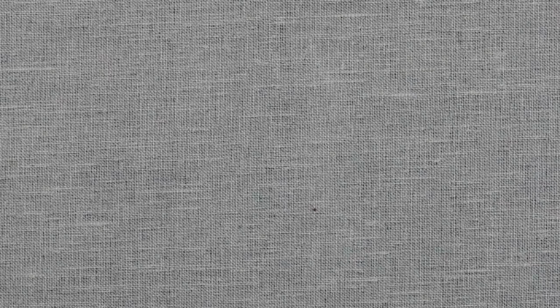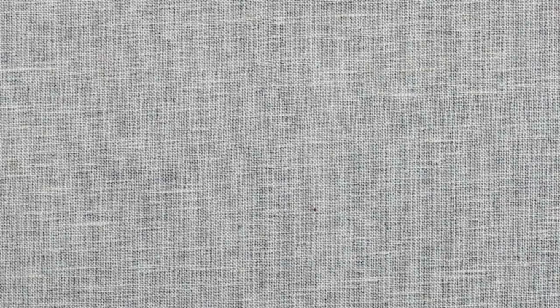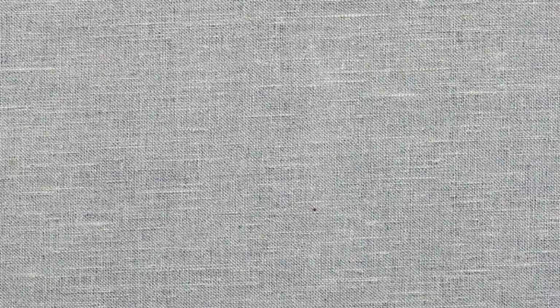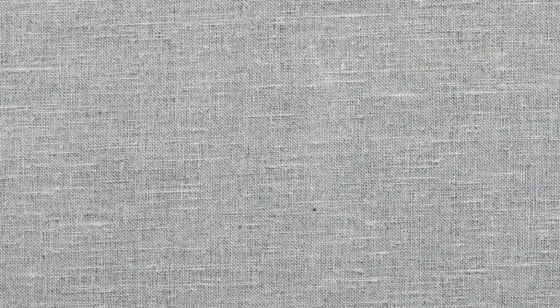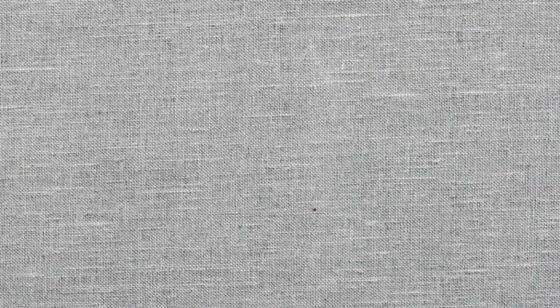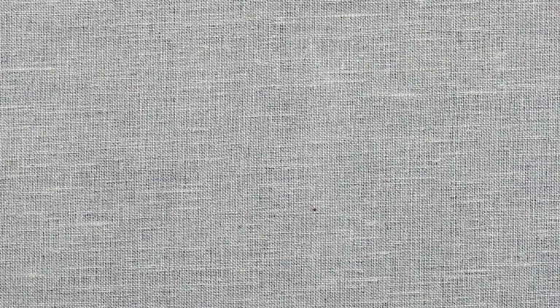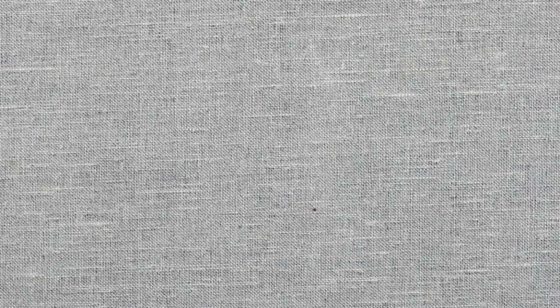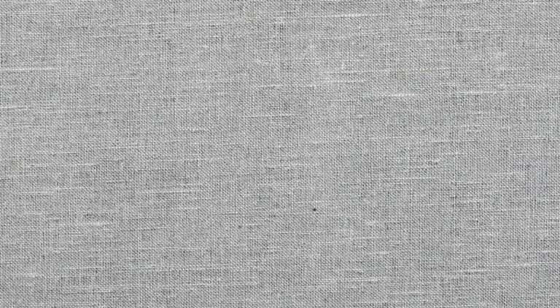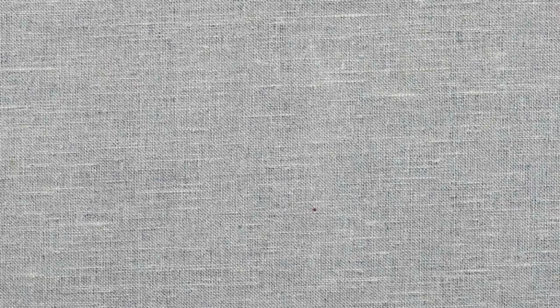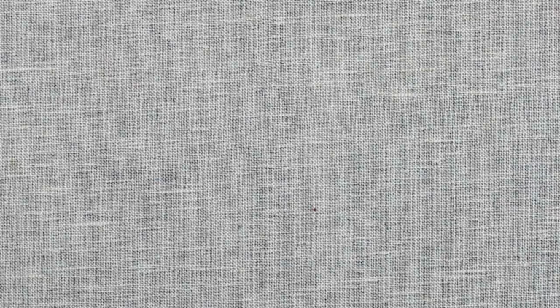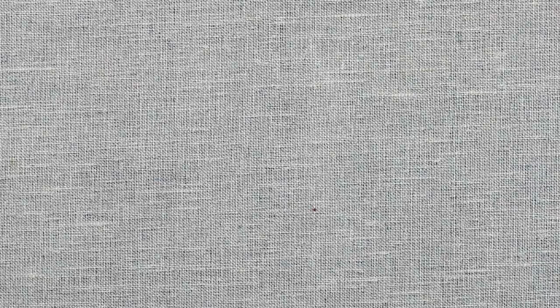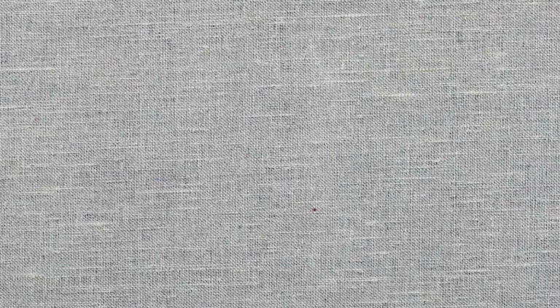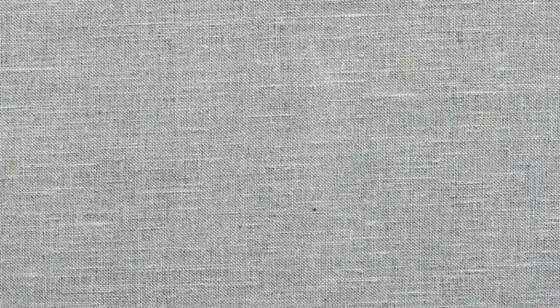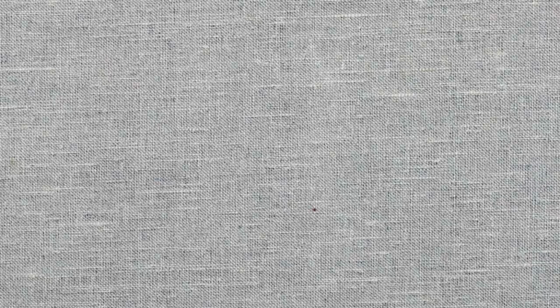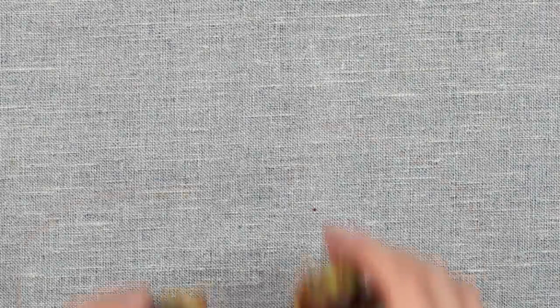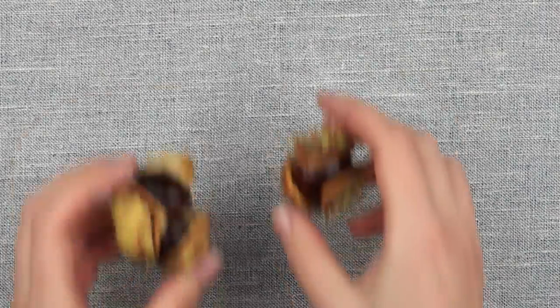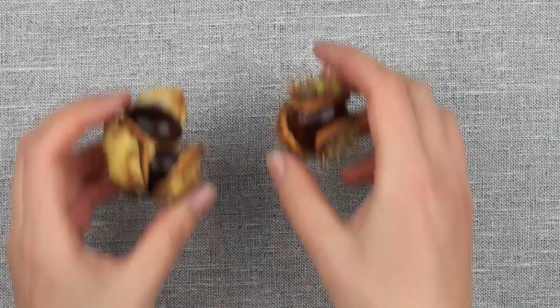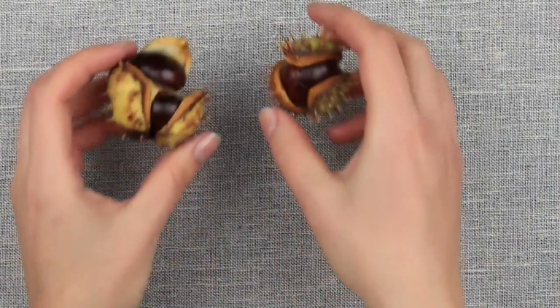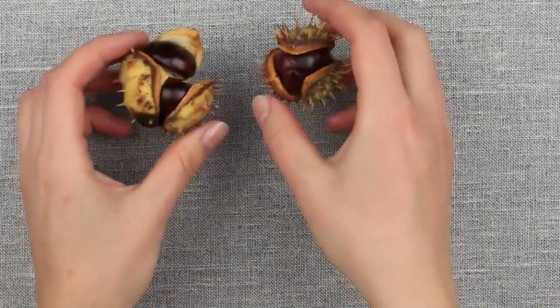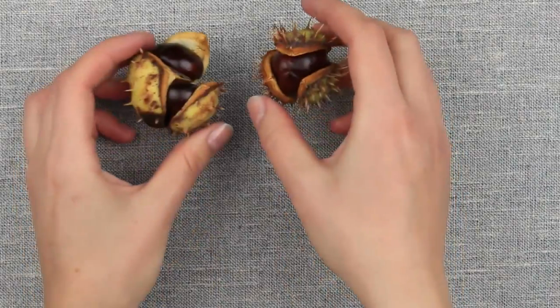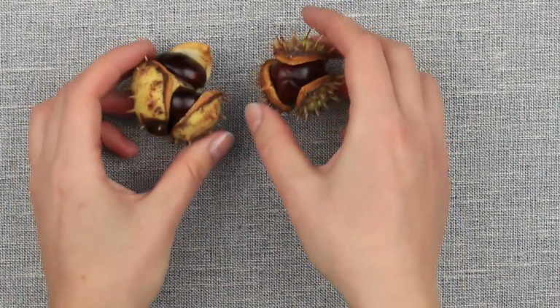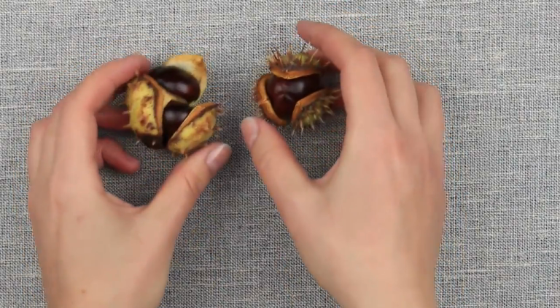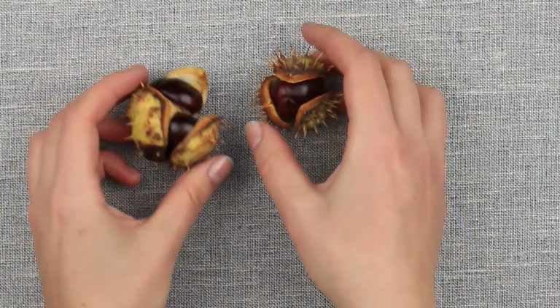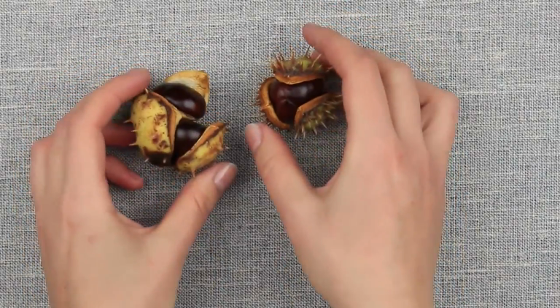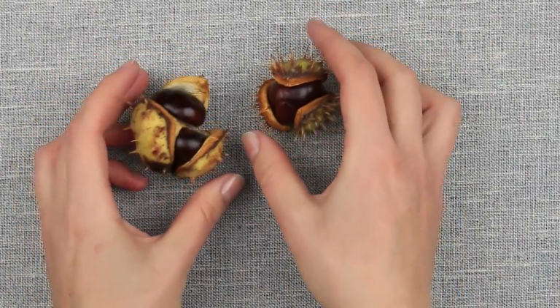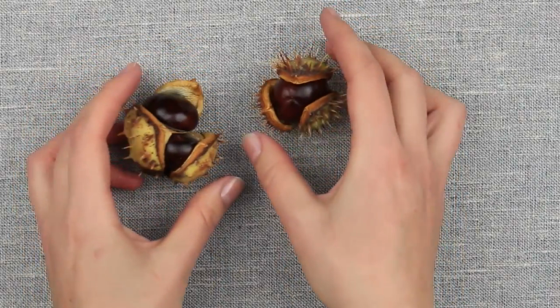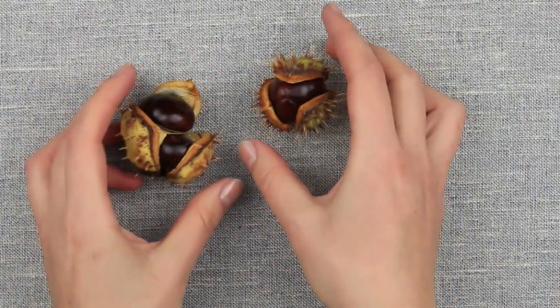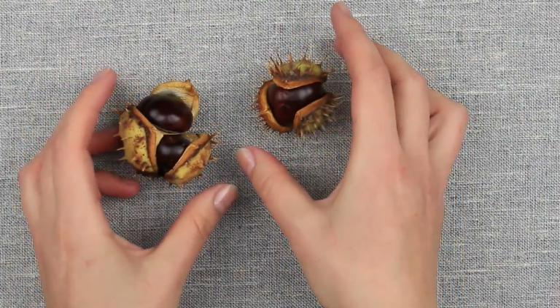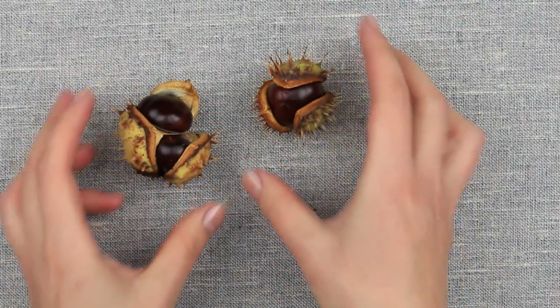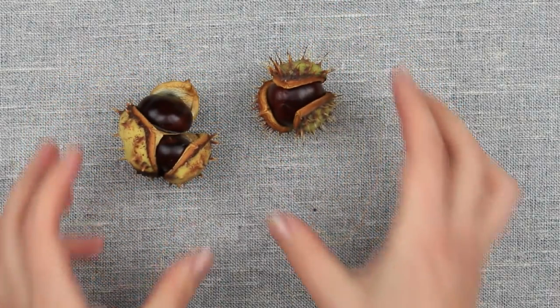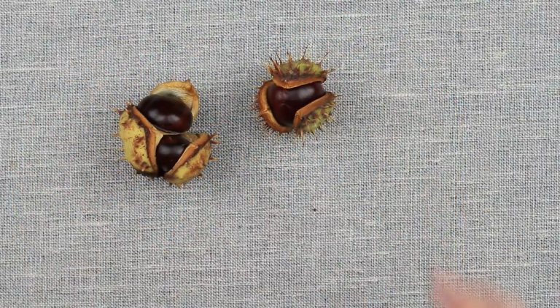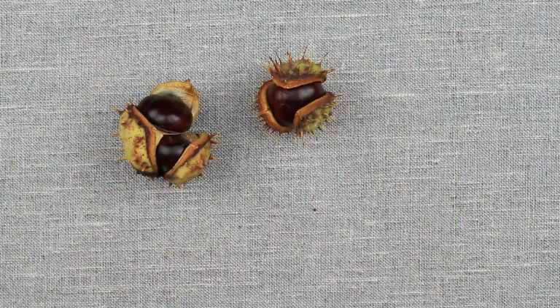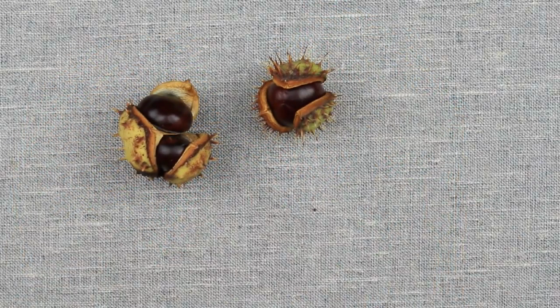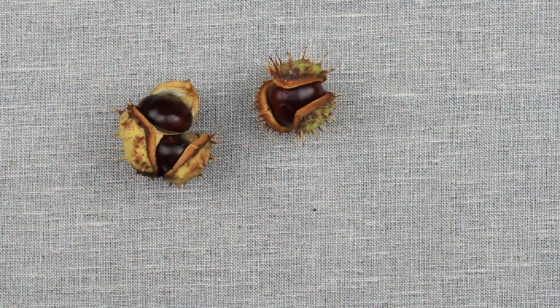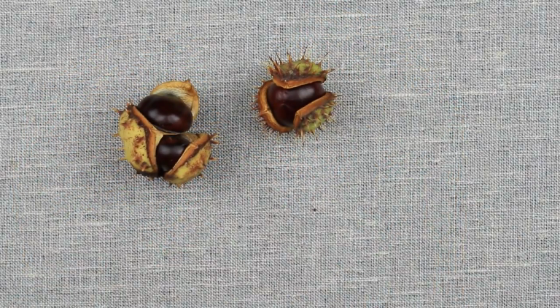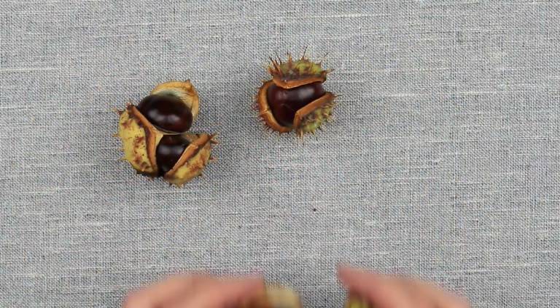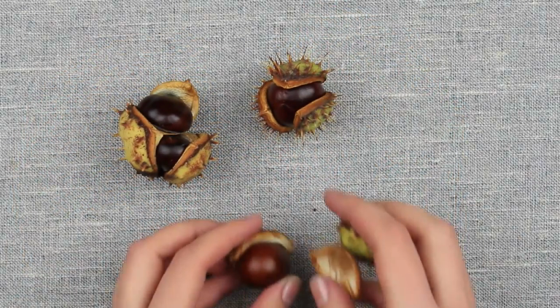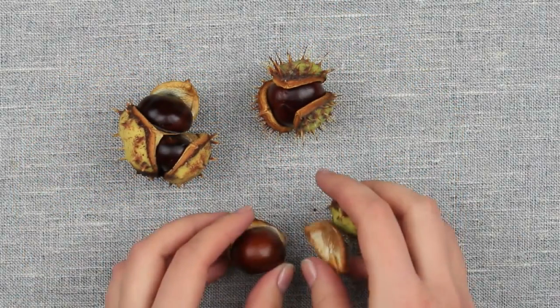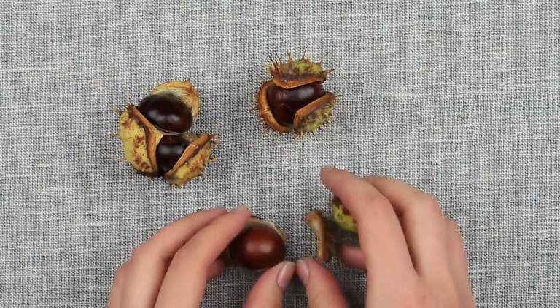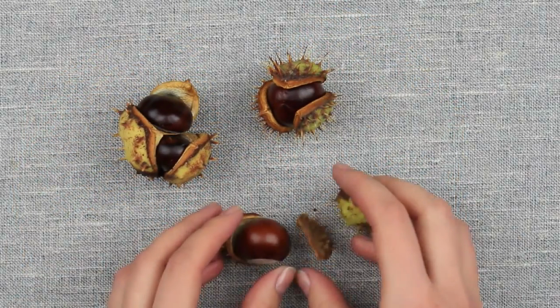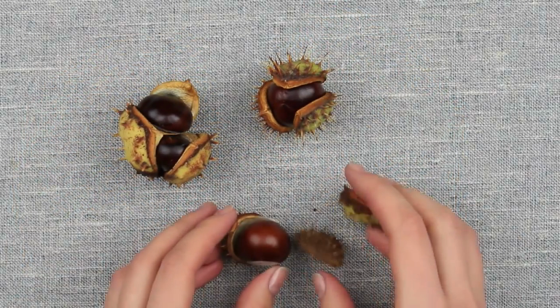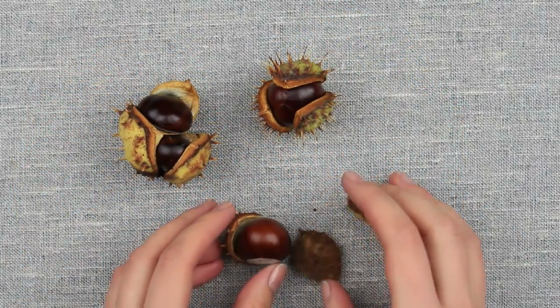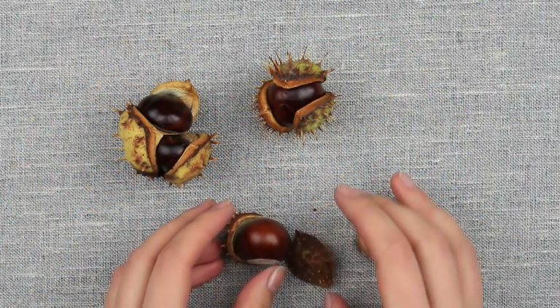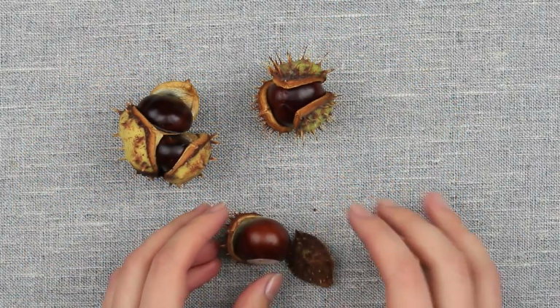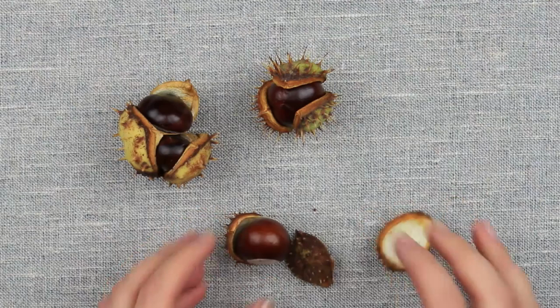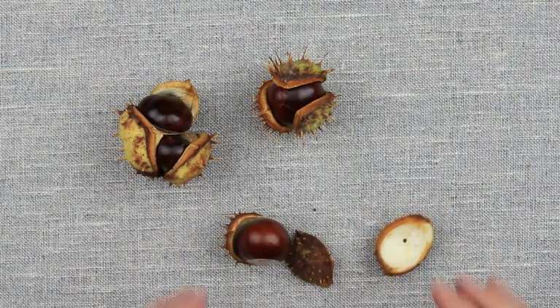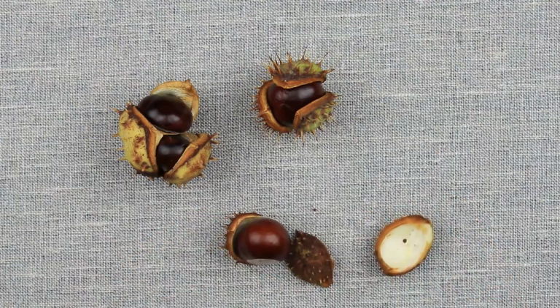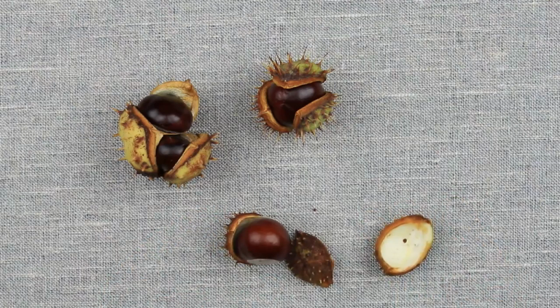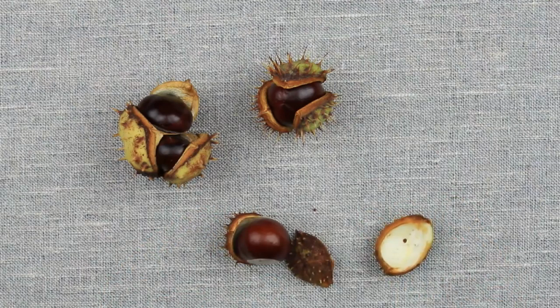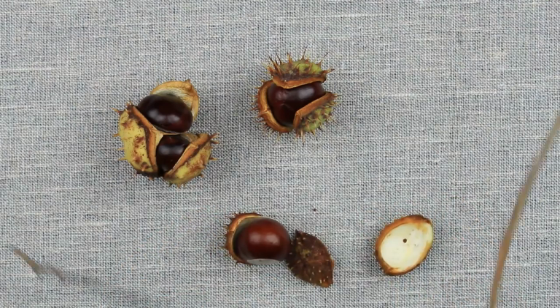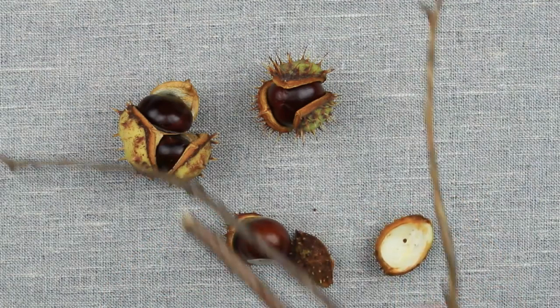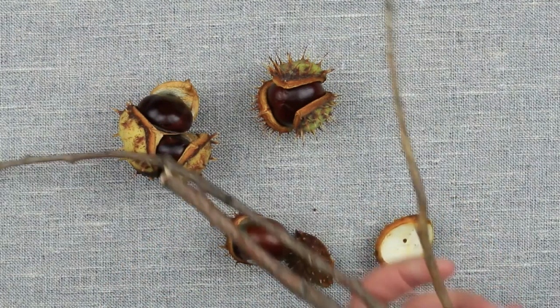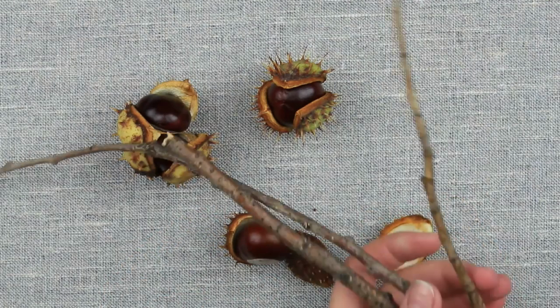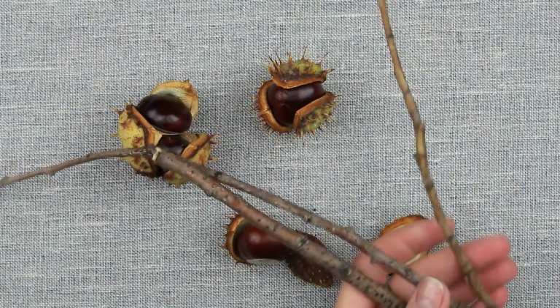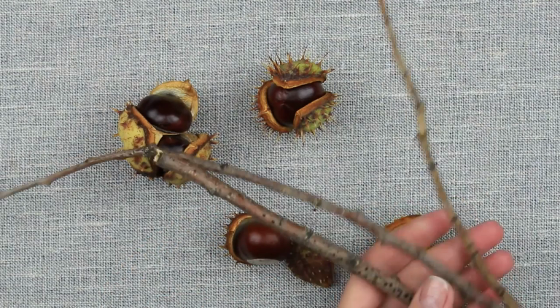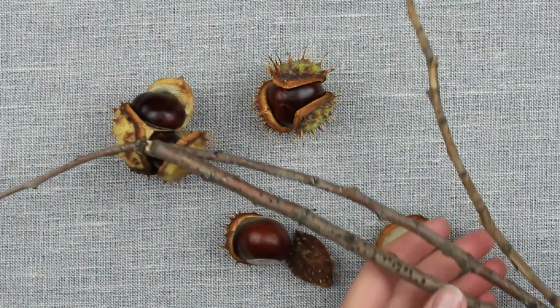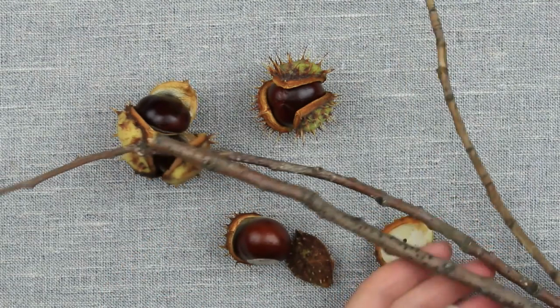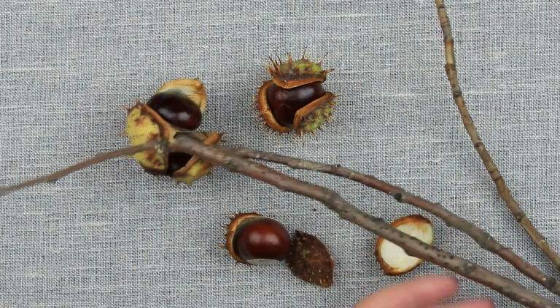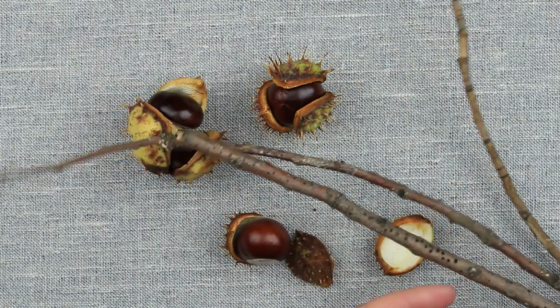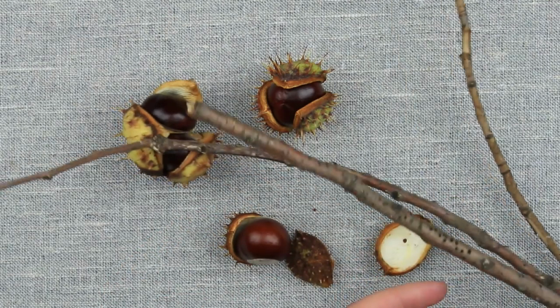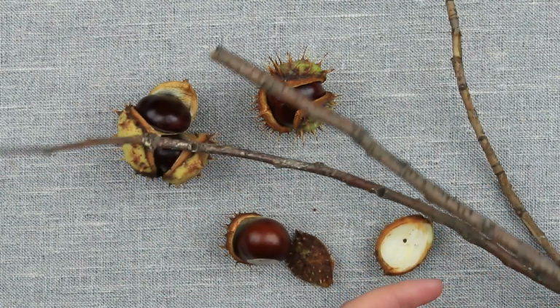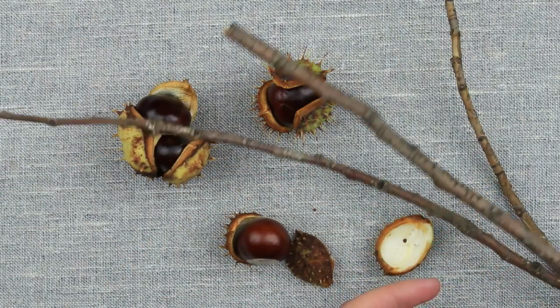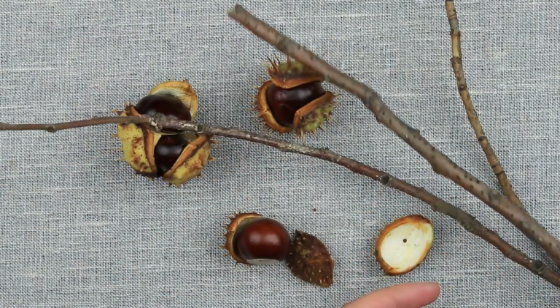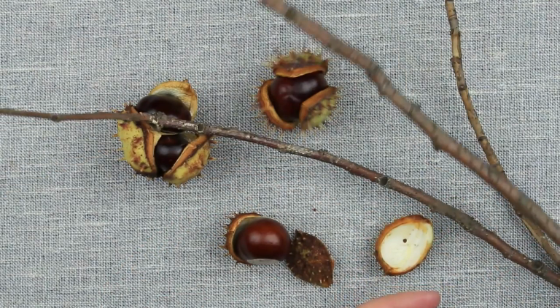We'll need some chestnut boxes, three of them for a stem, and a selection of twigs.